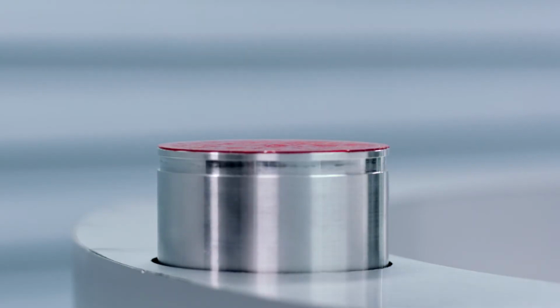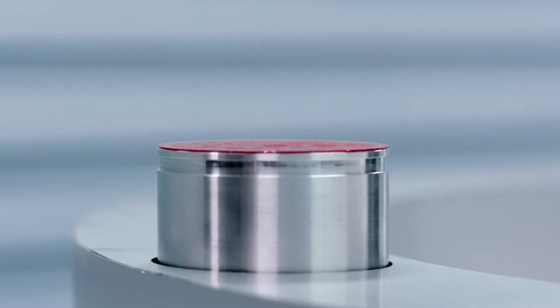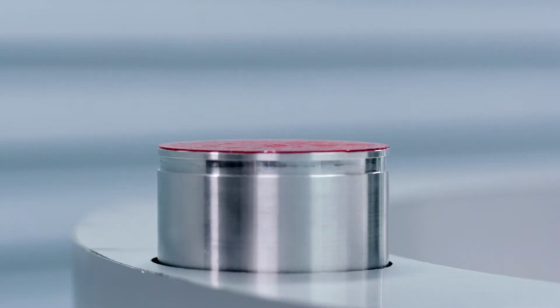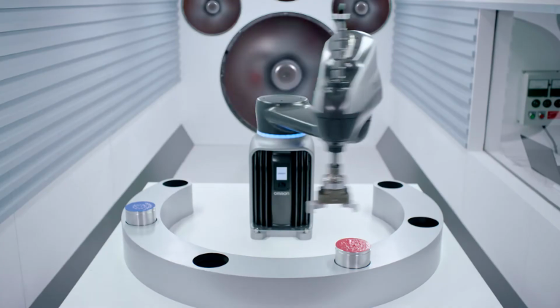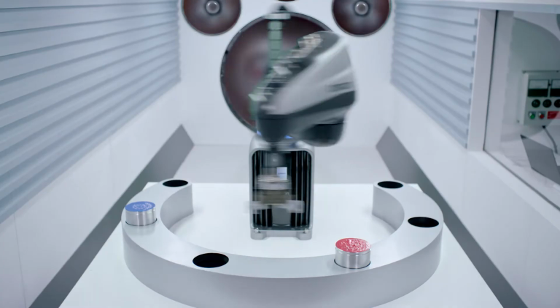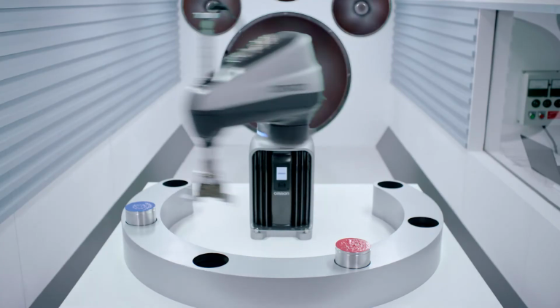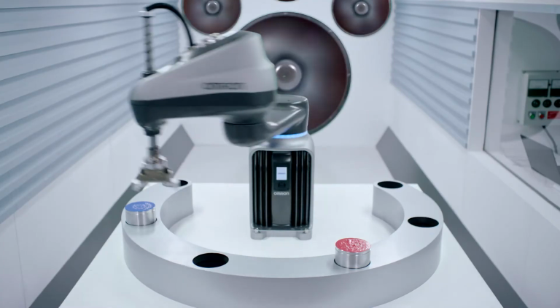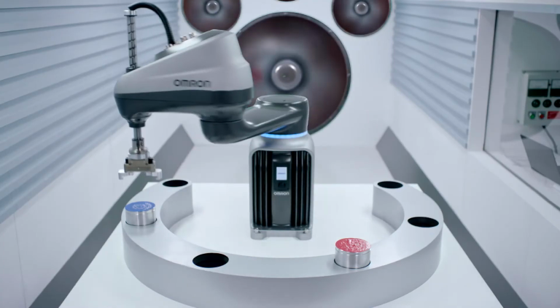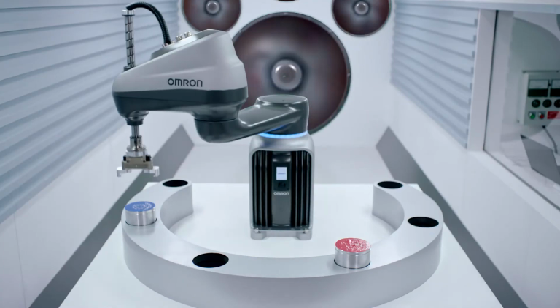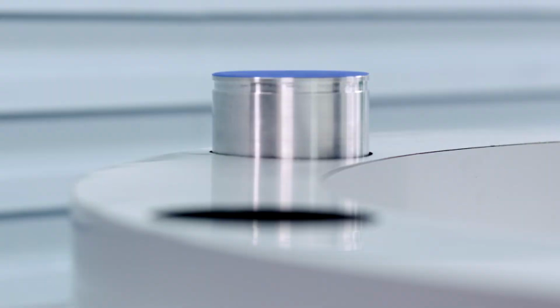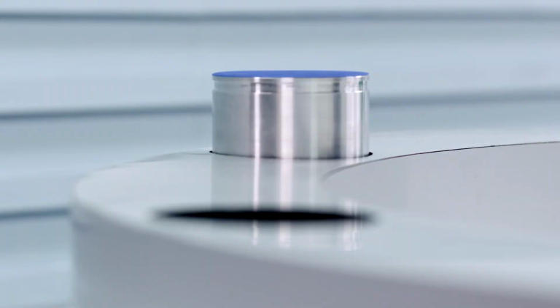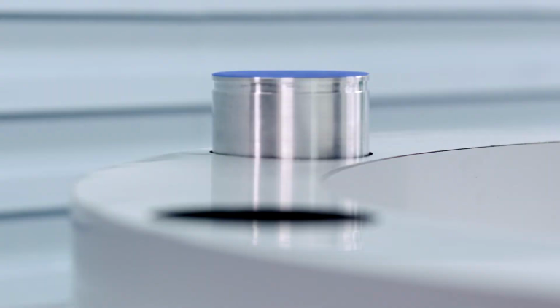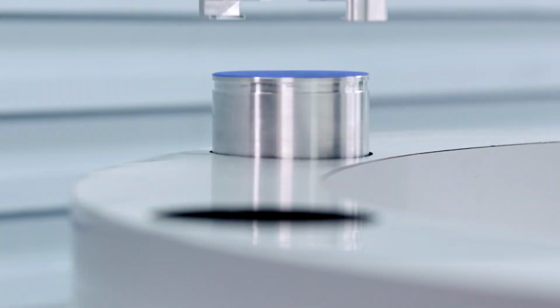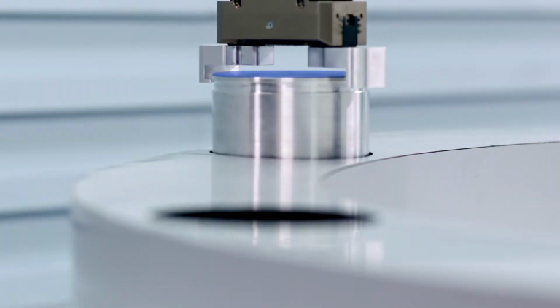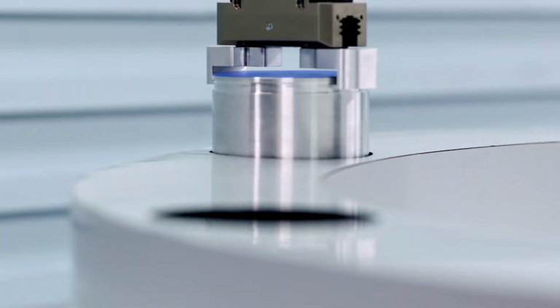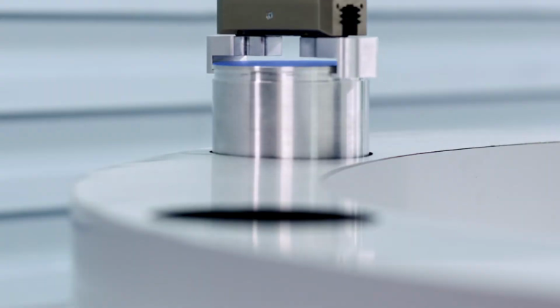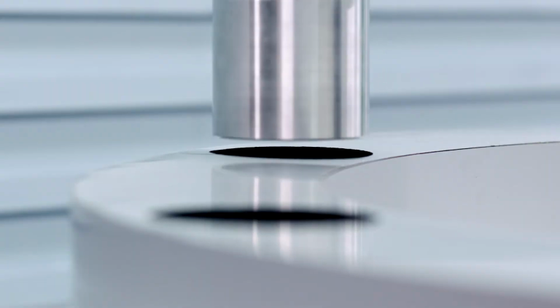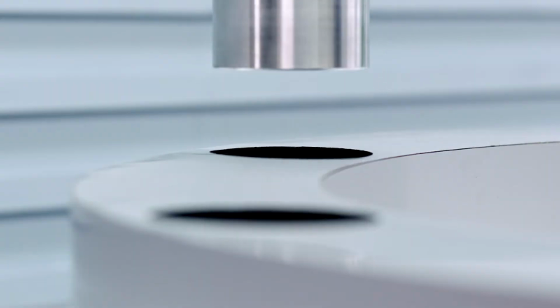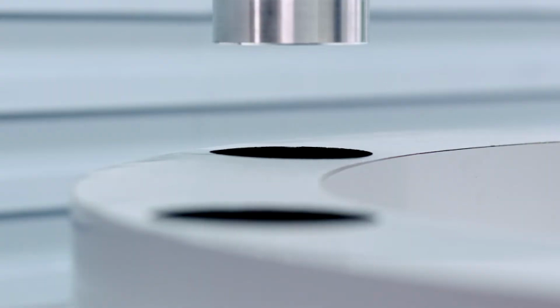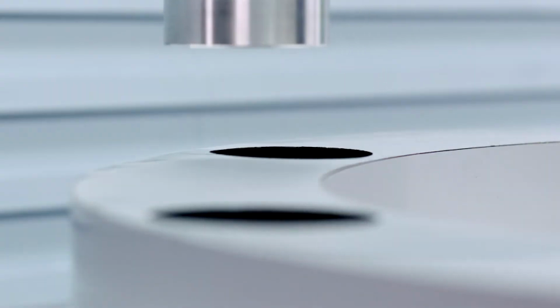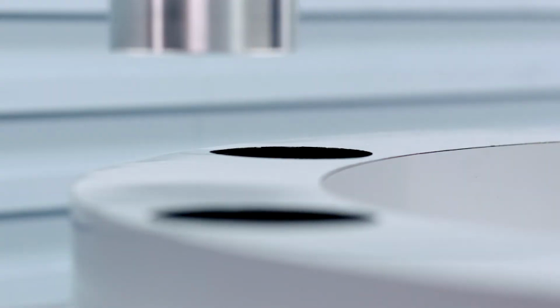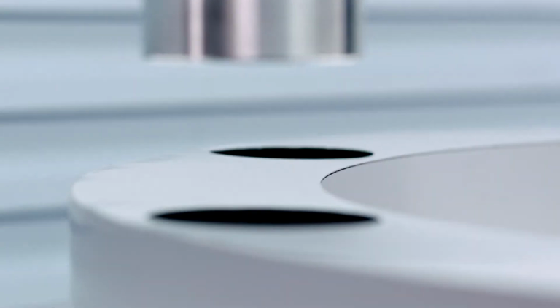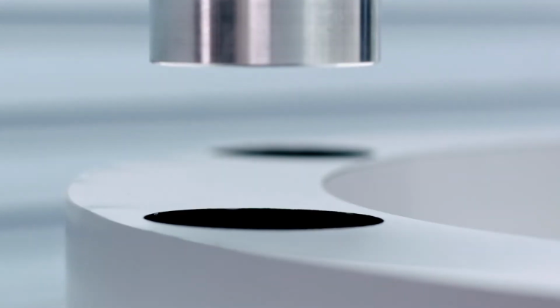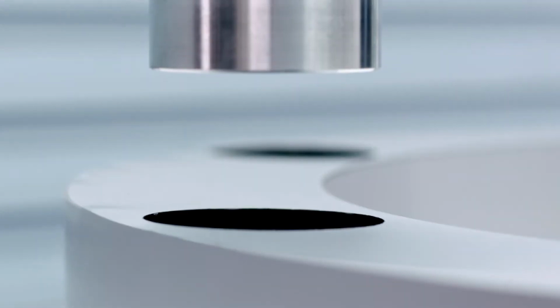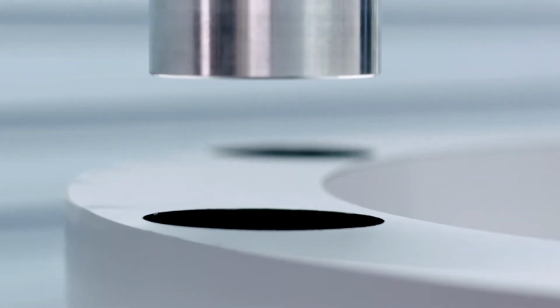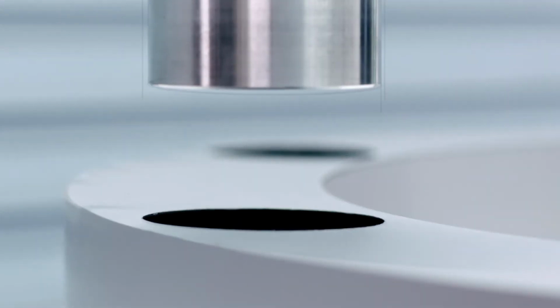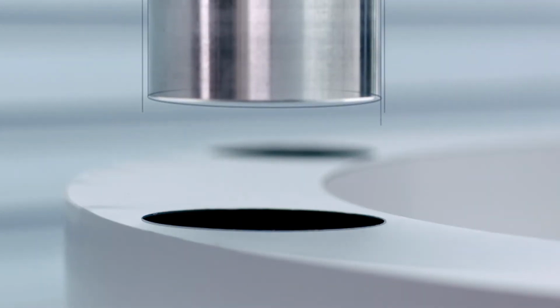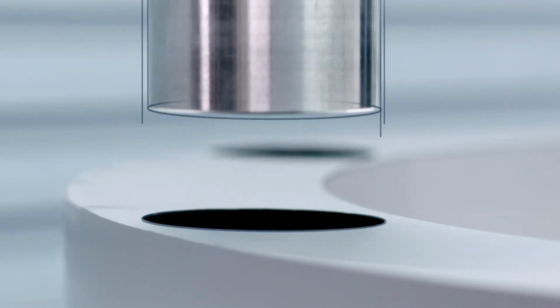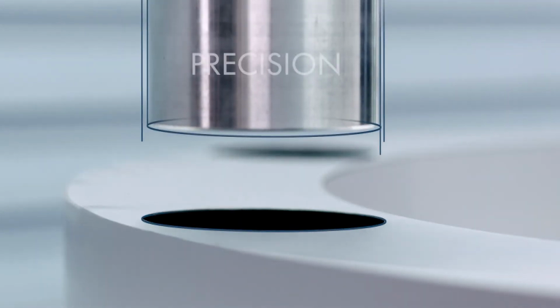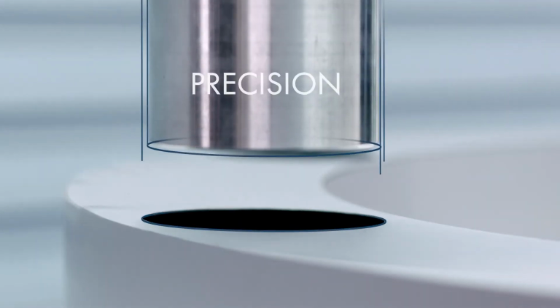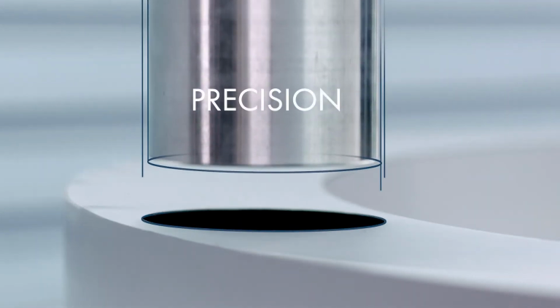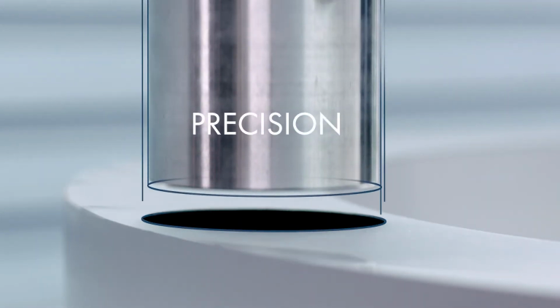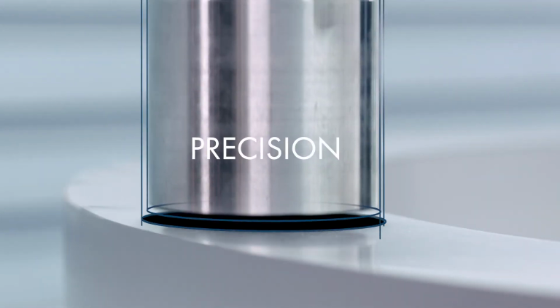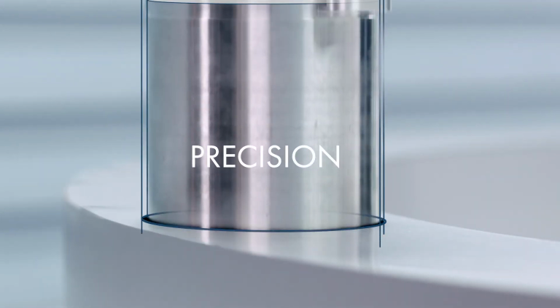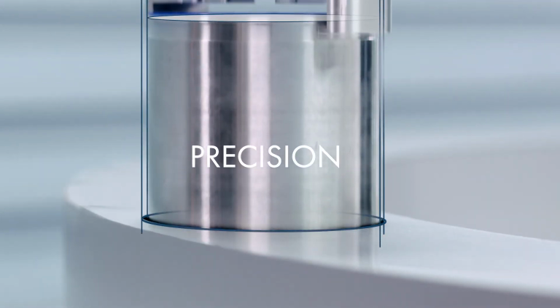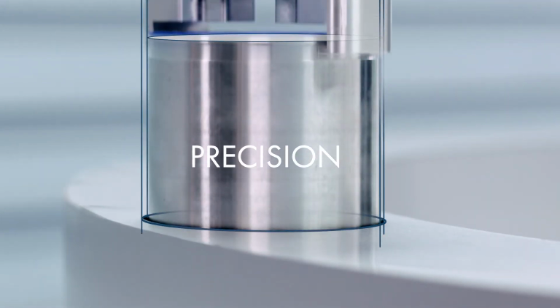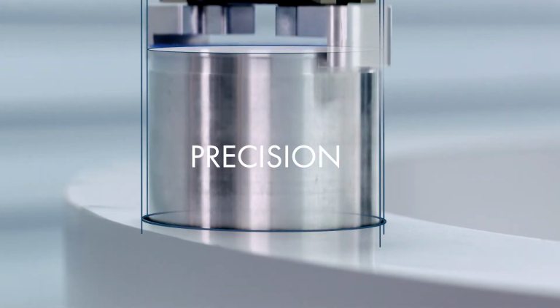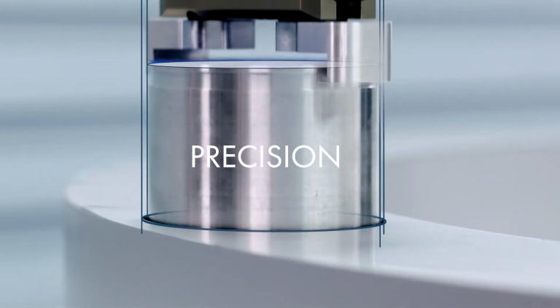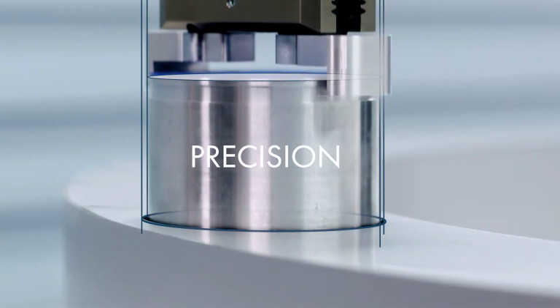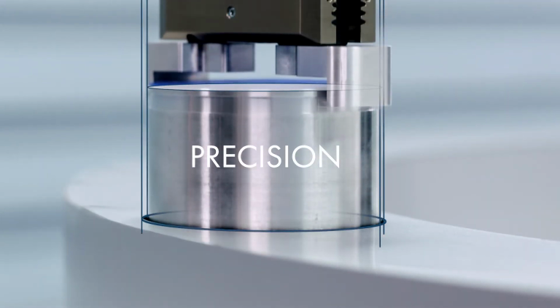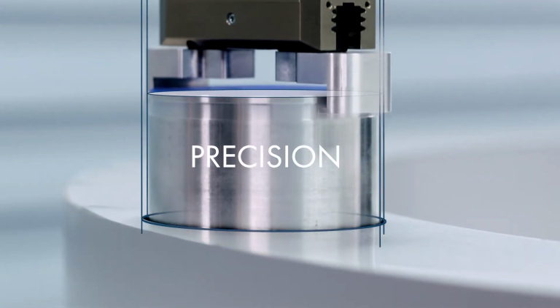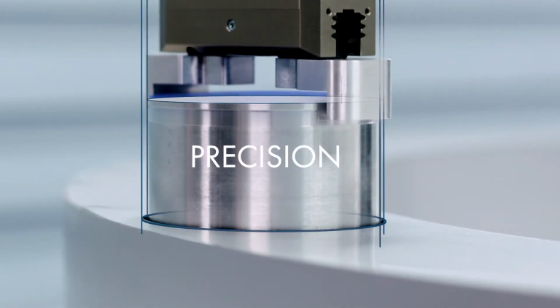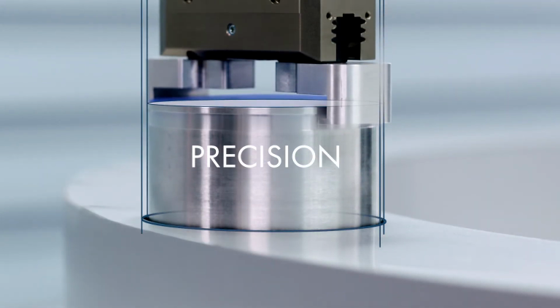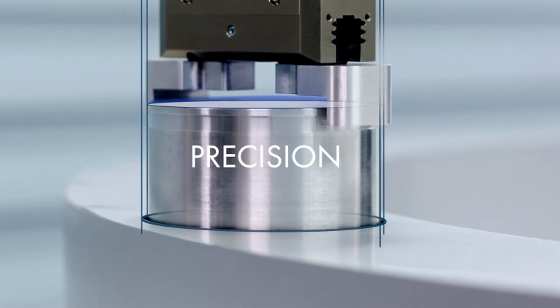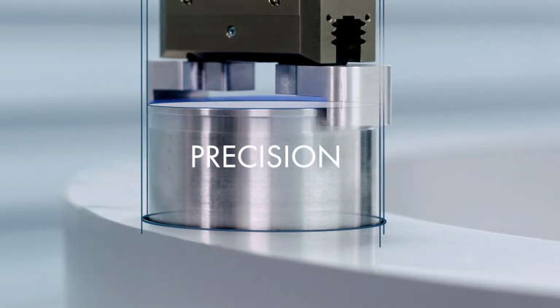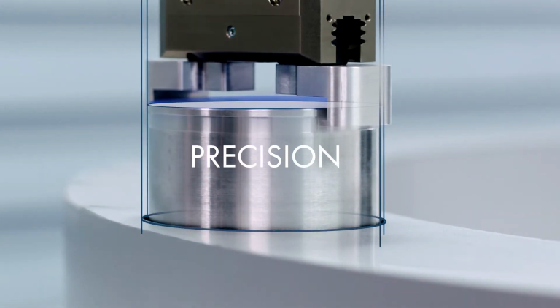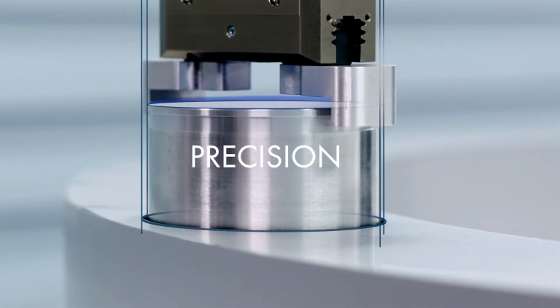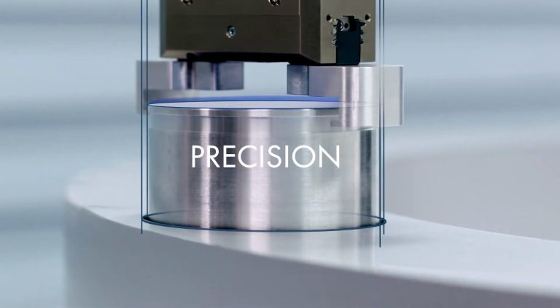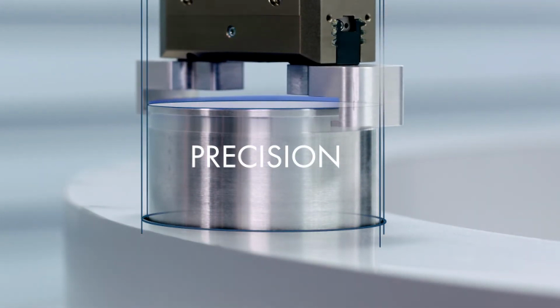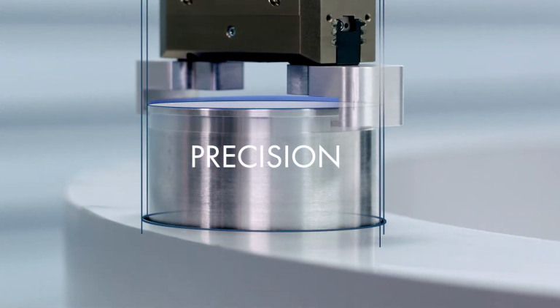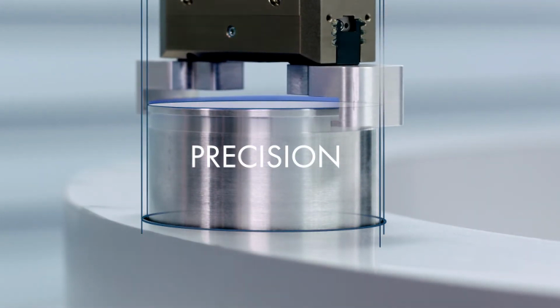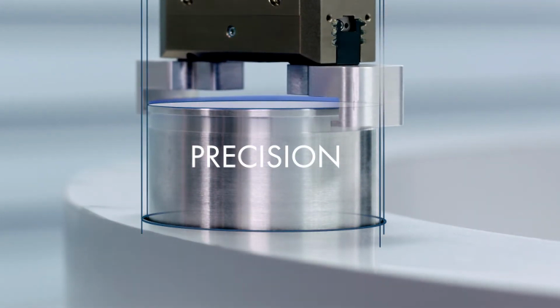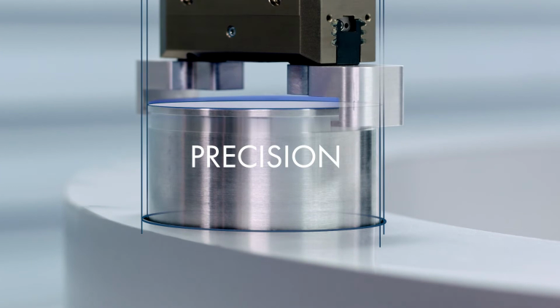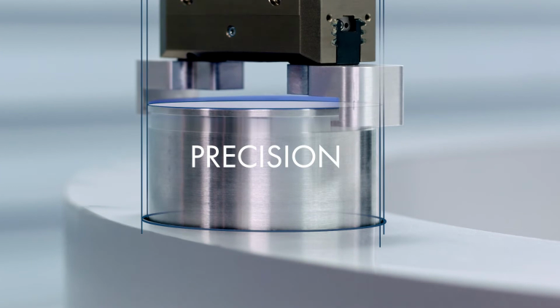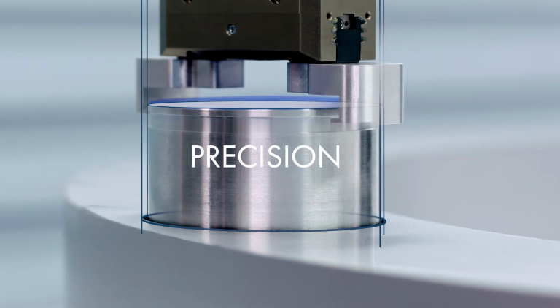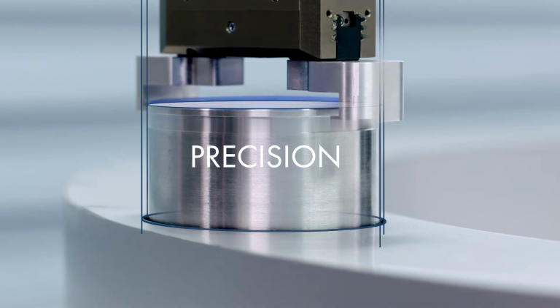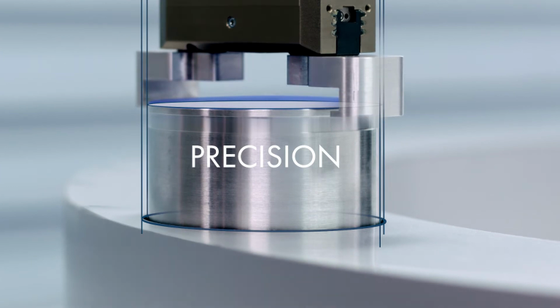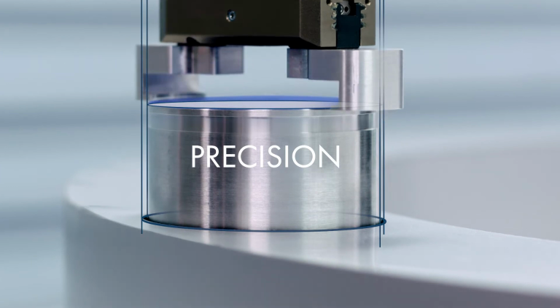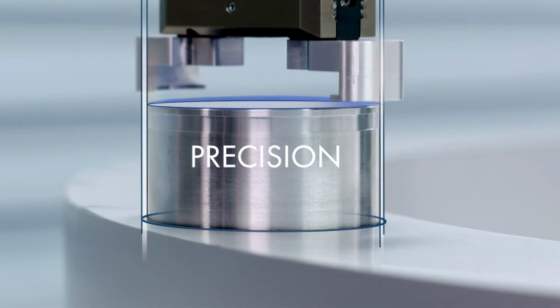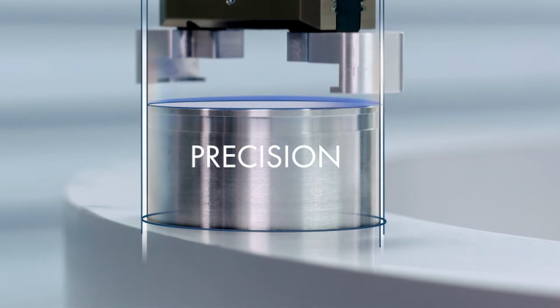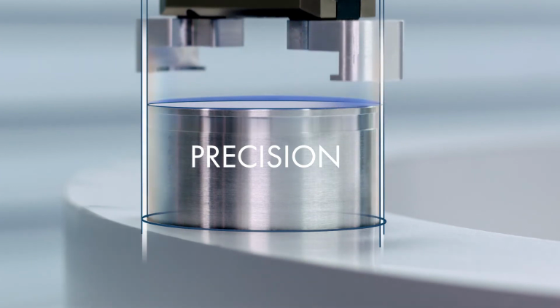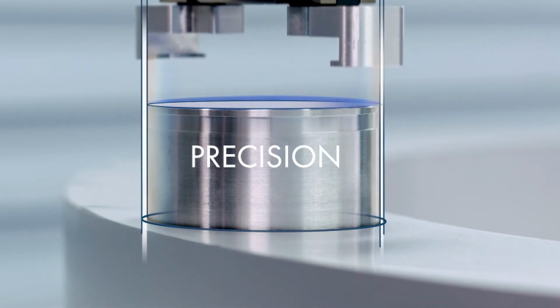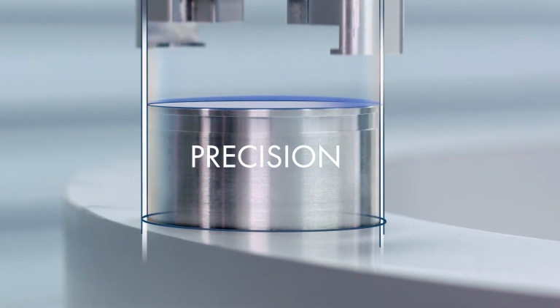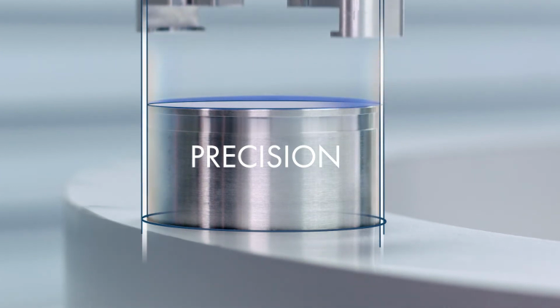A machine built for precision. Continuous positional feedback ensuring meticulous placement at speed.